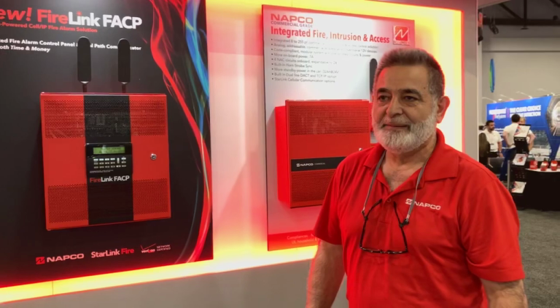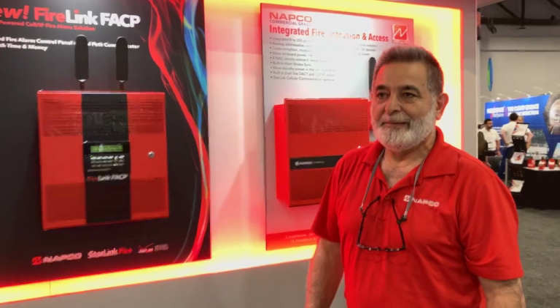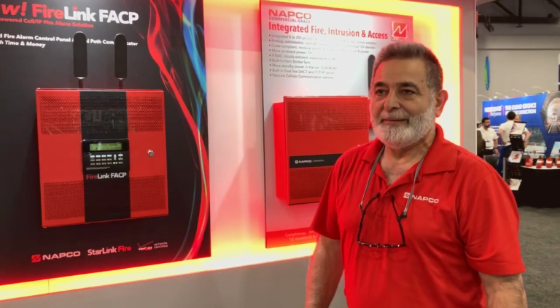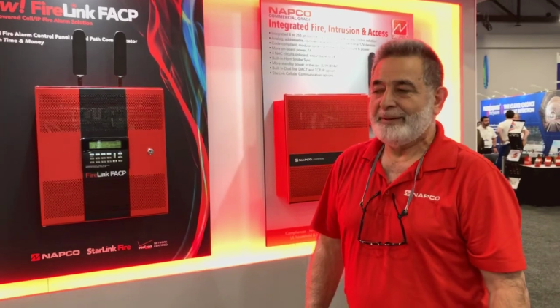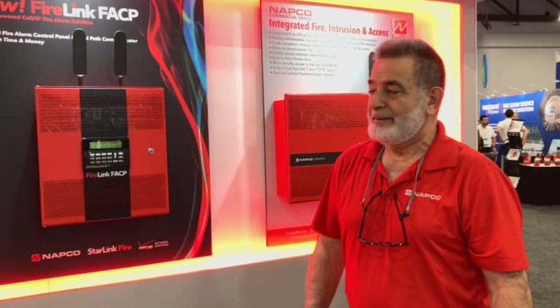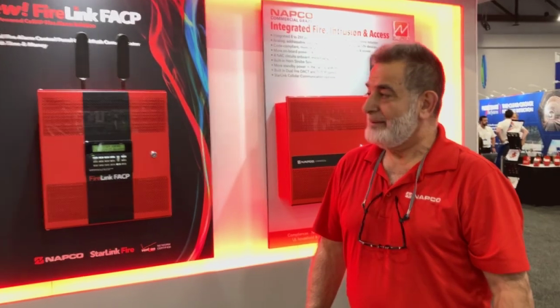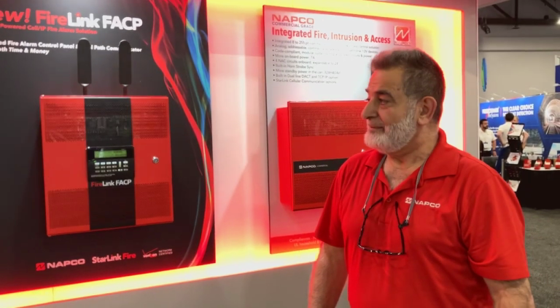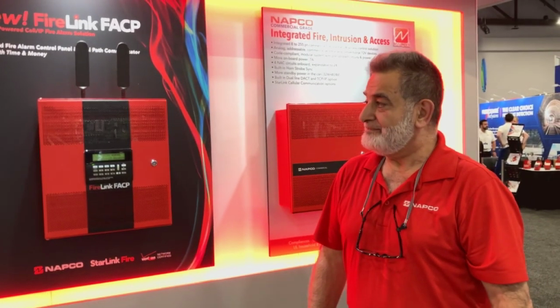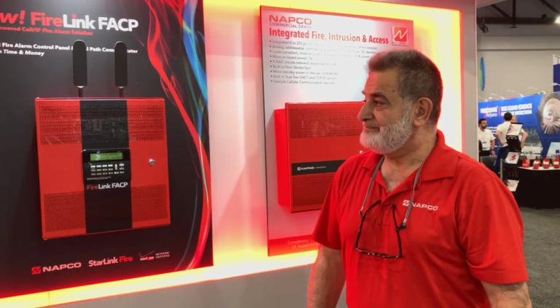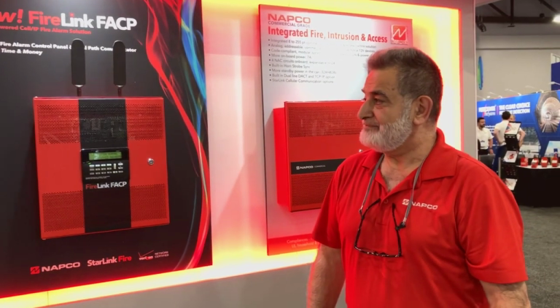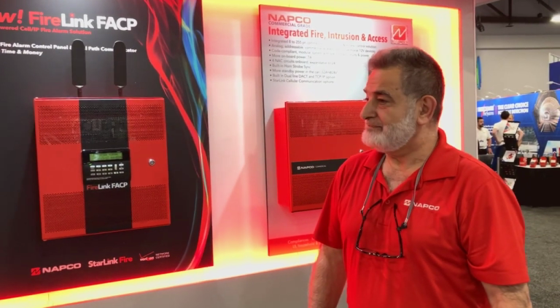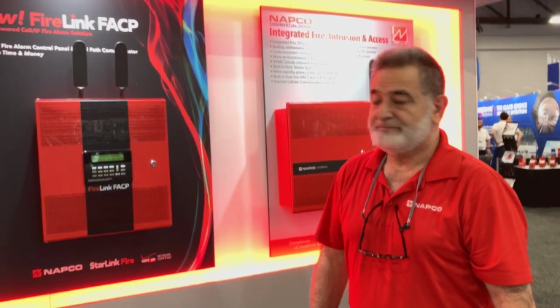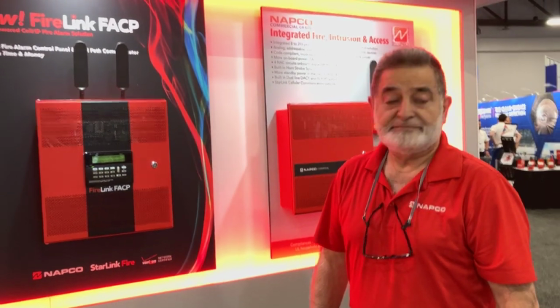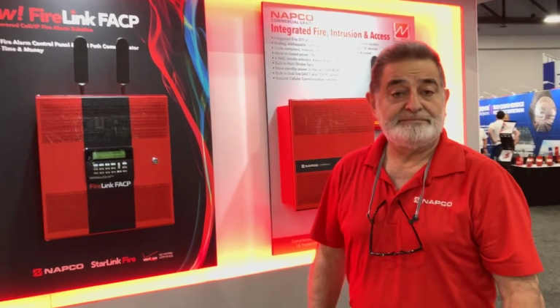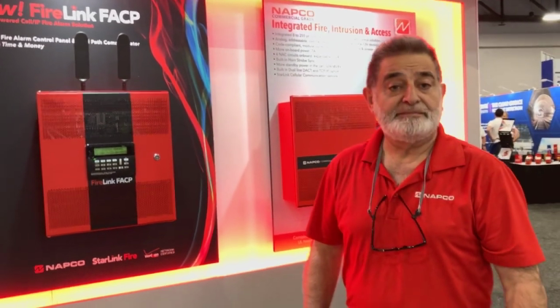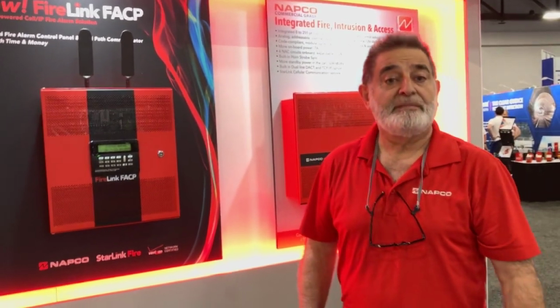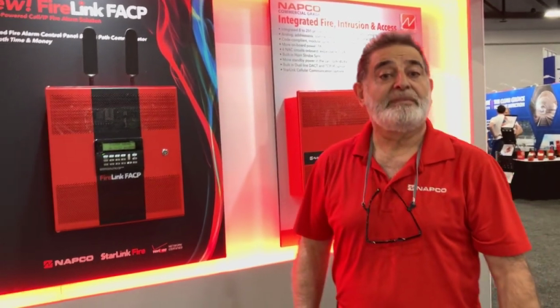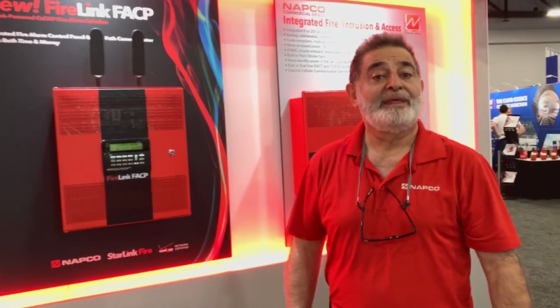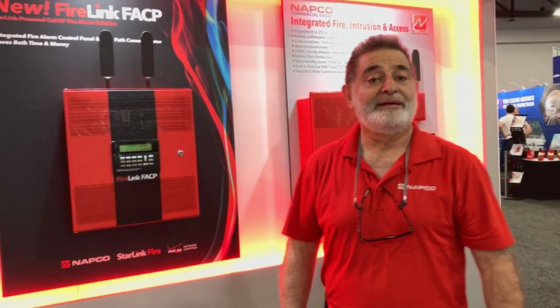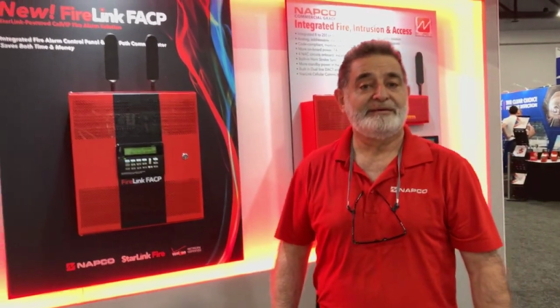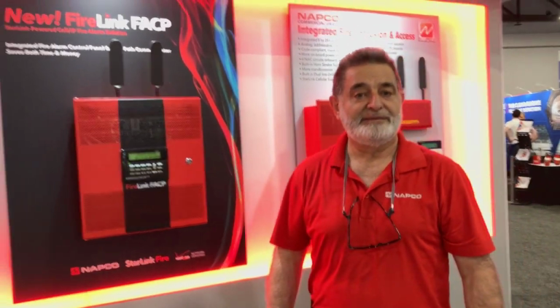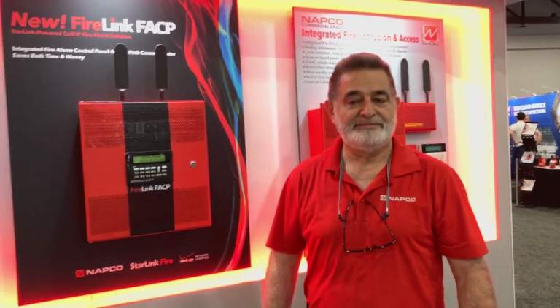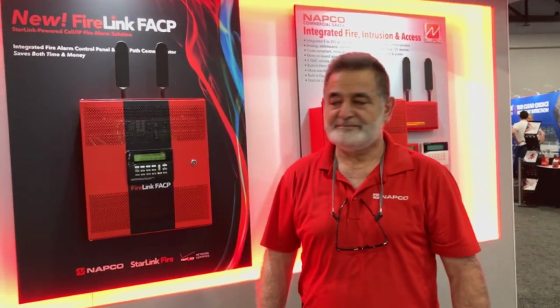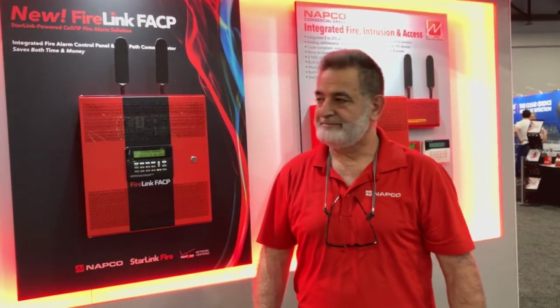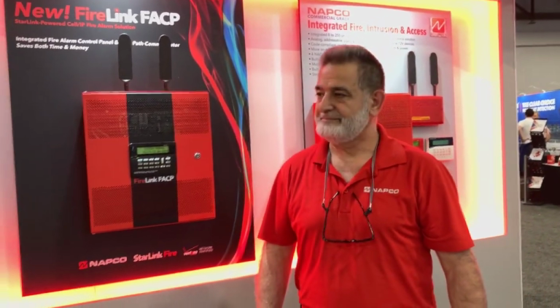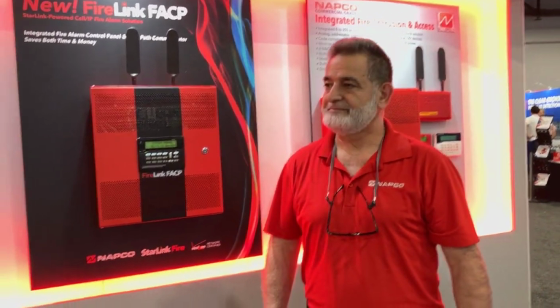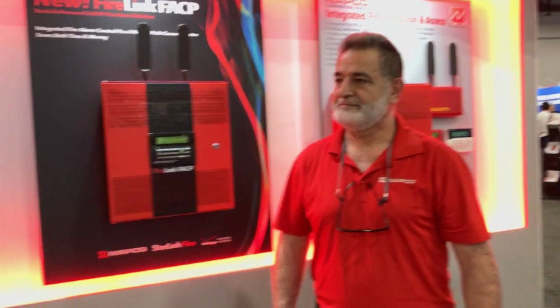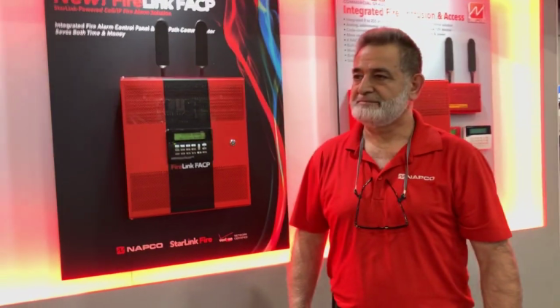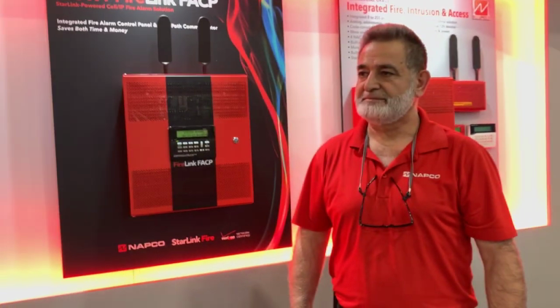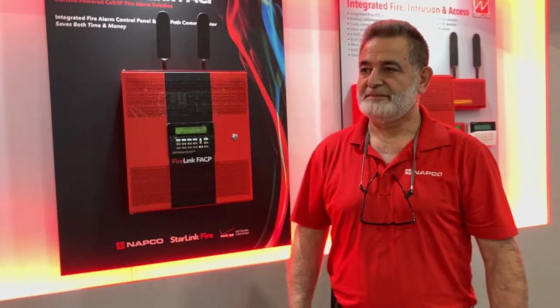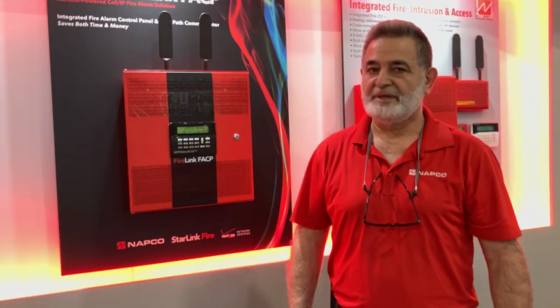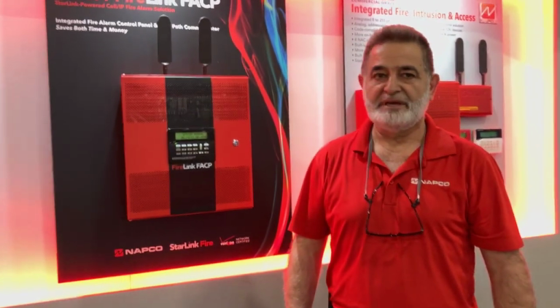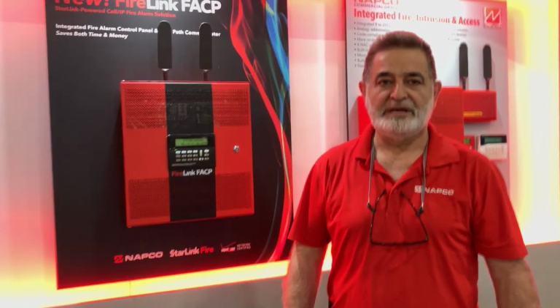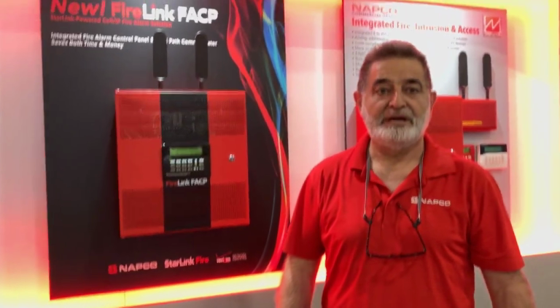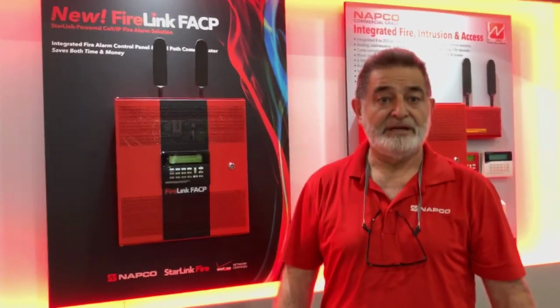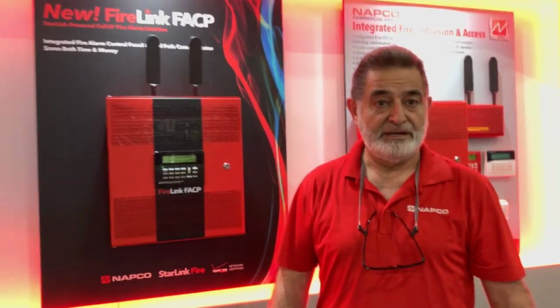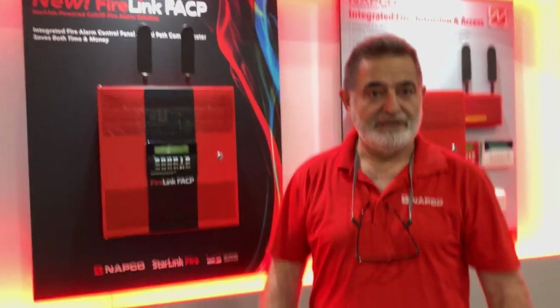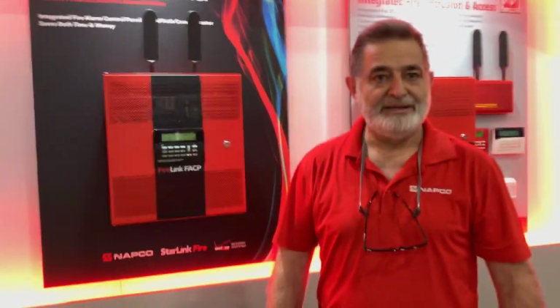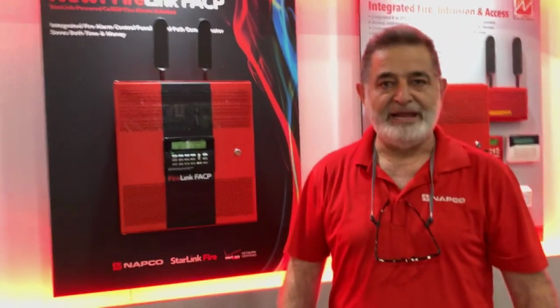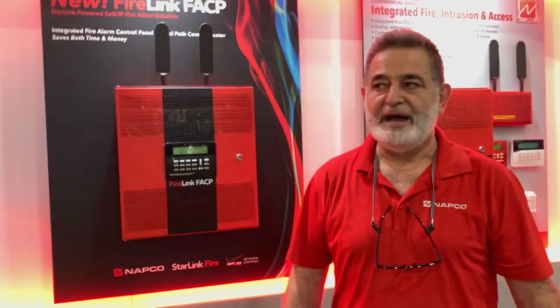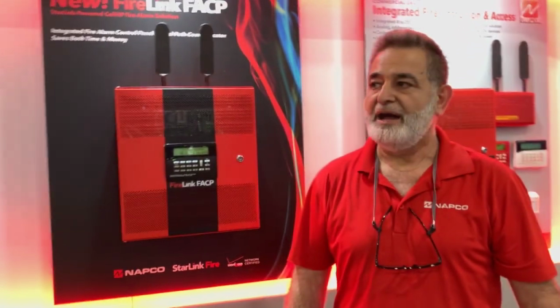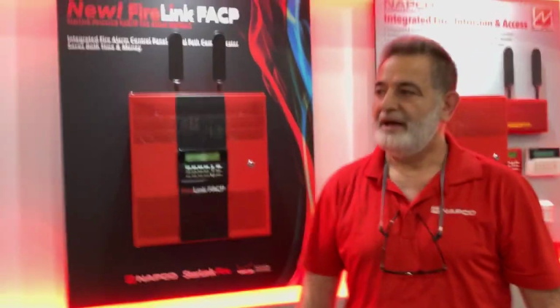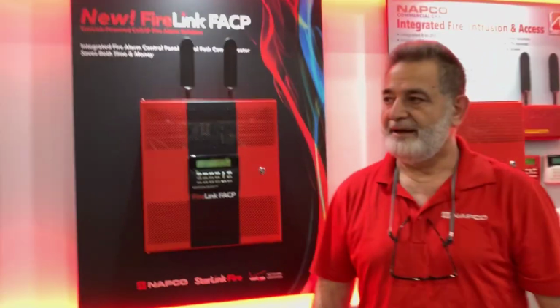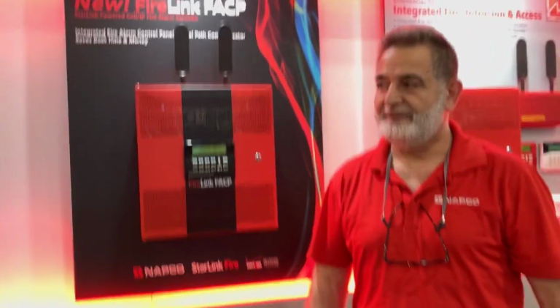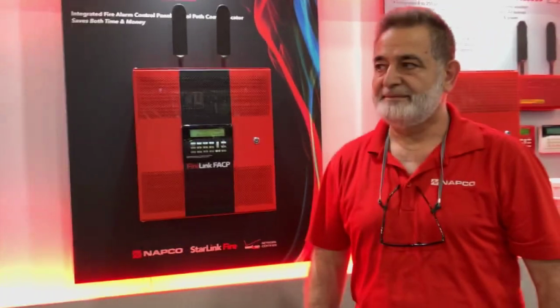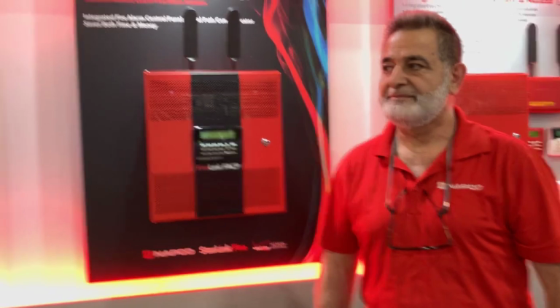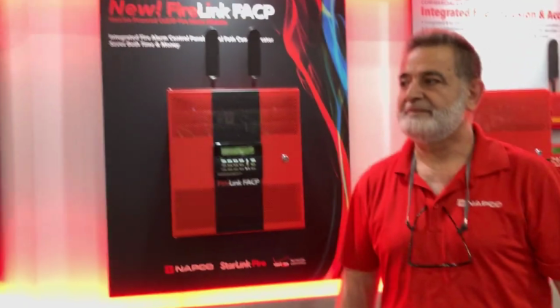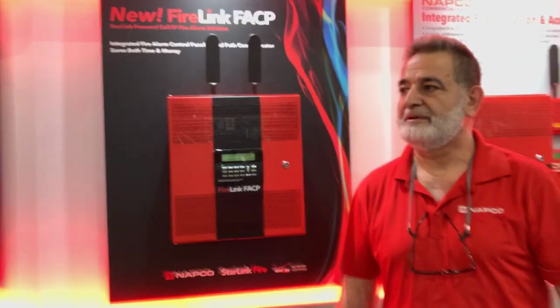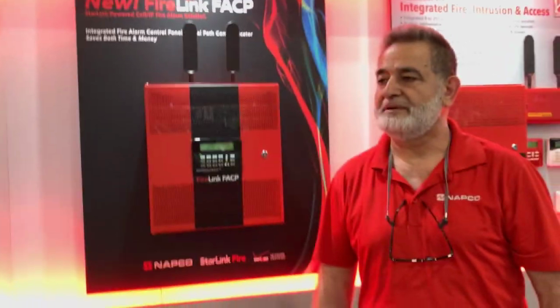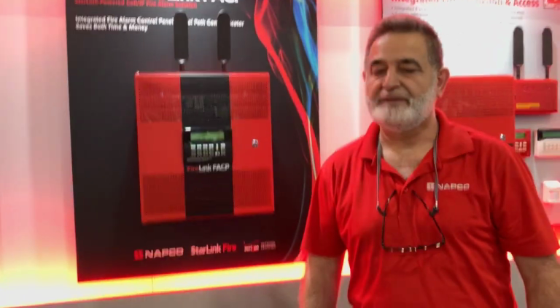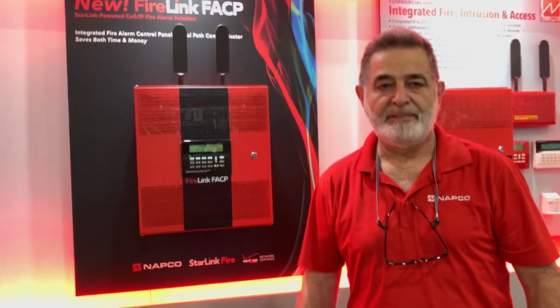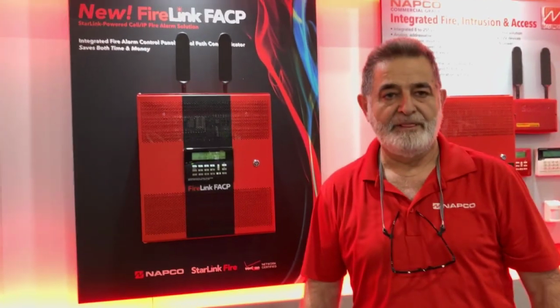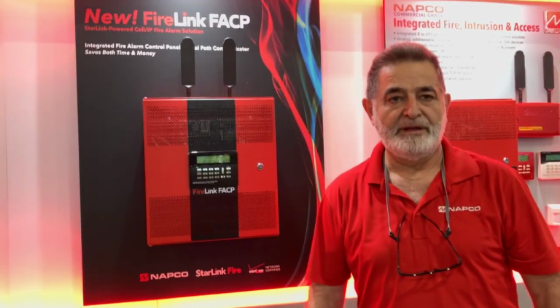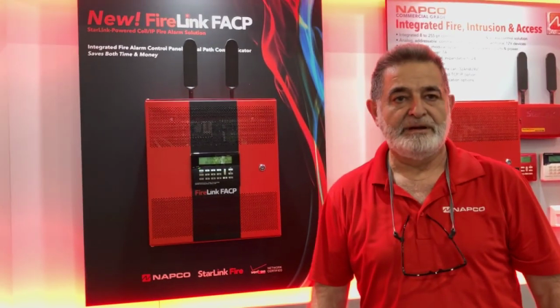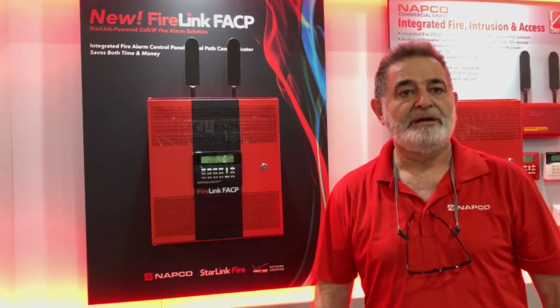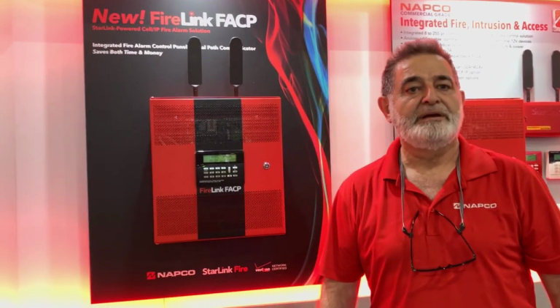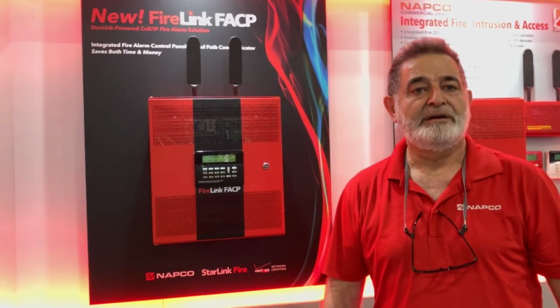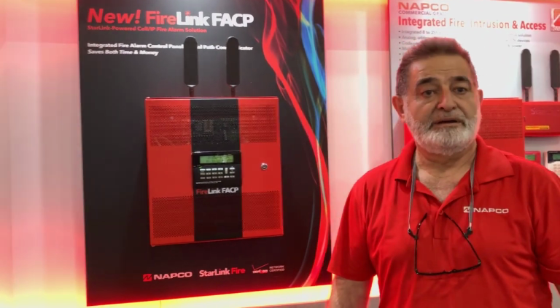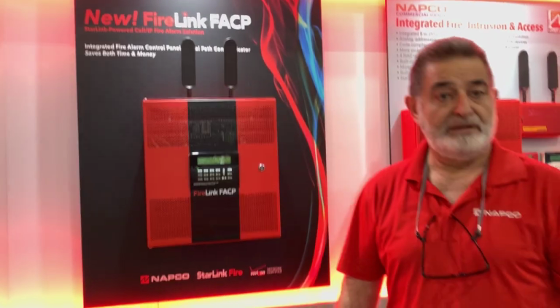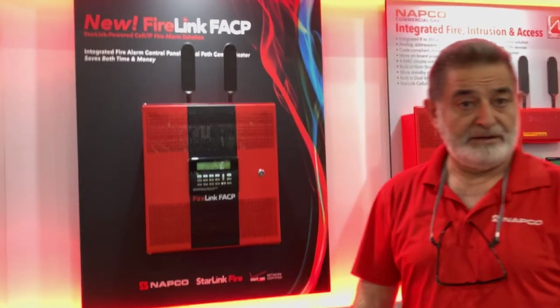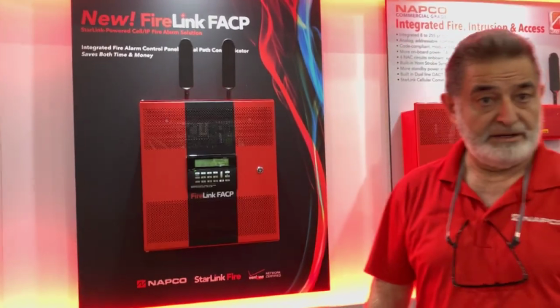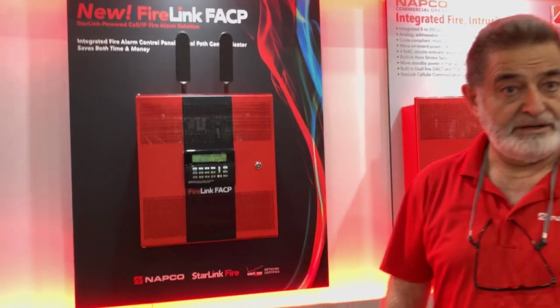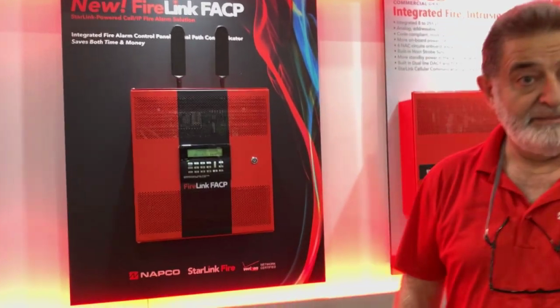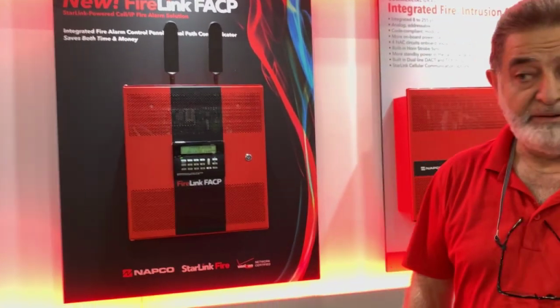I'm here at NFPA 2023 with Z from NAPCO, and we're going to talk about the Firelink Firelight Control Panel.